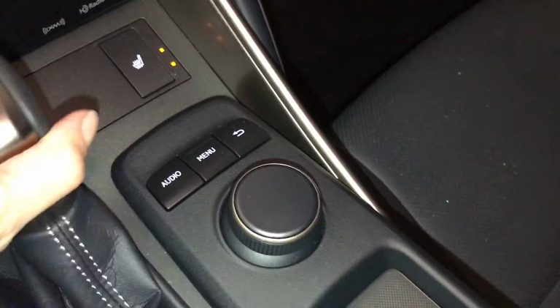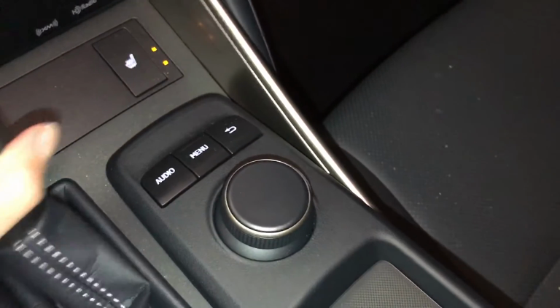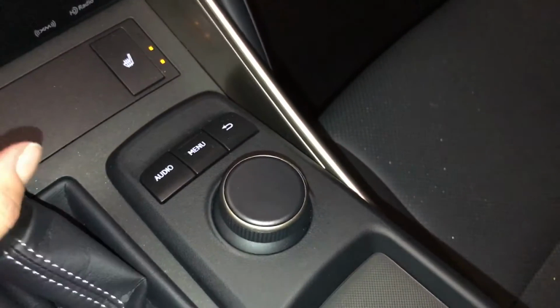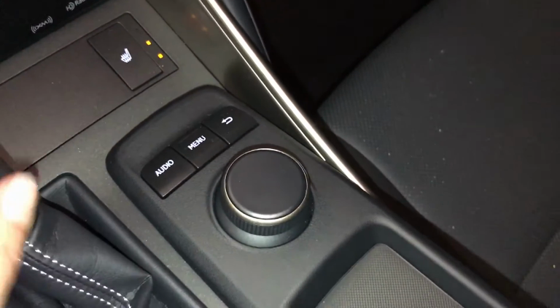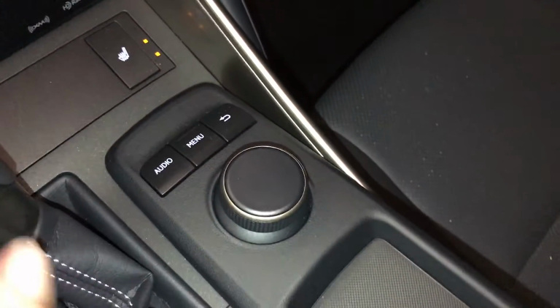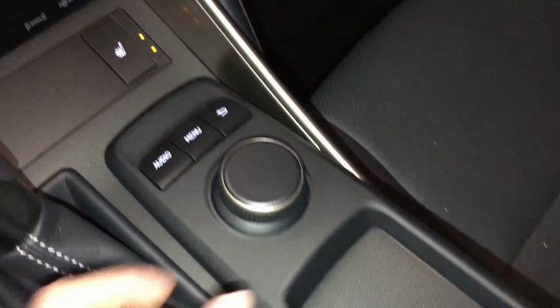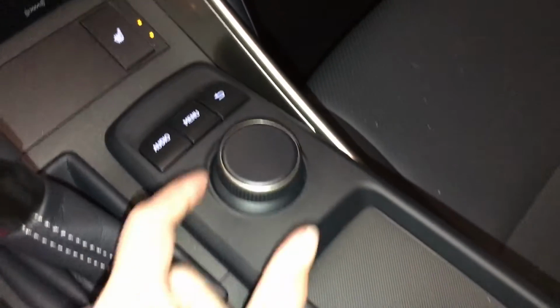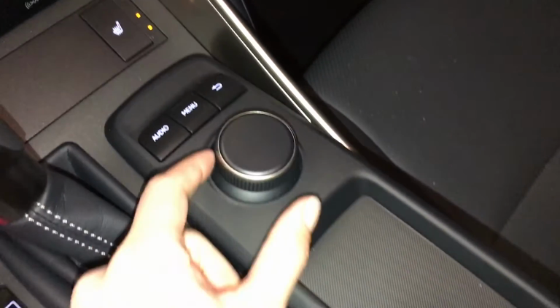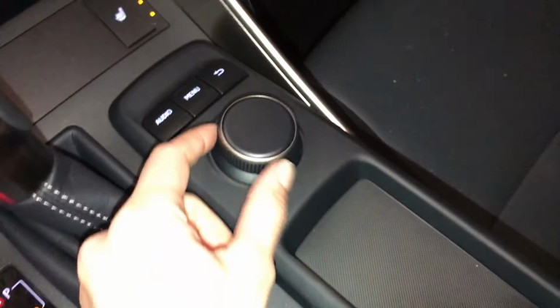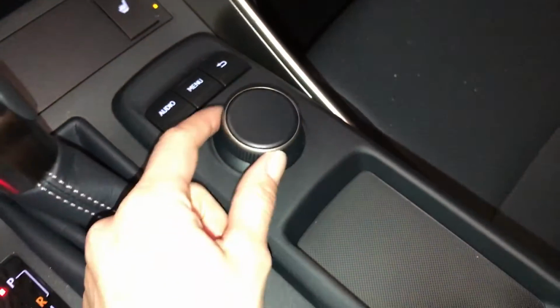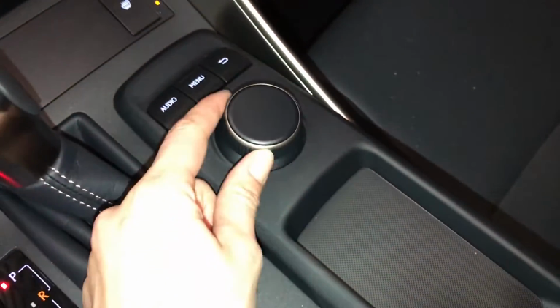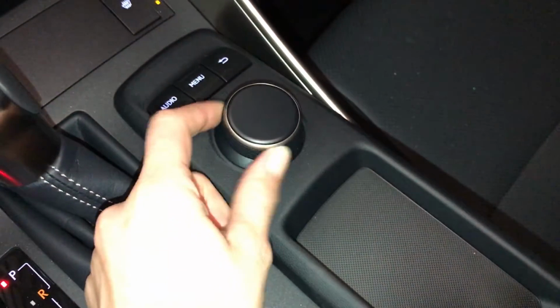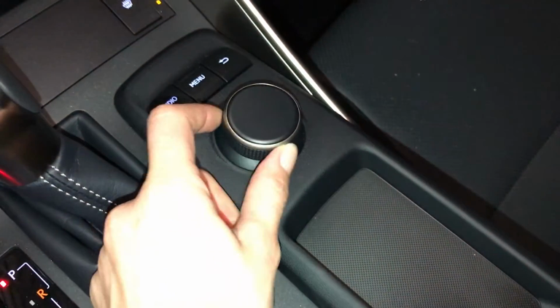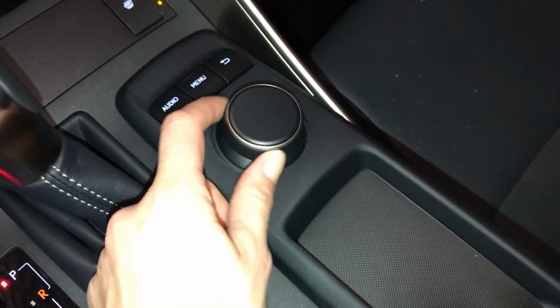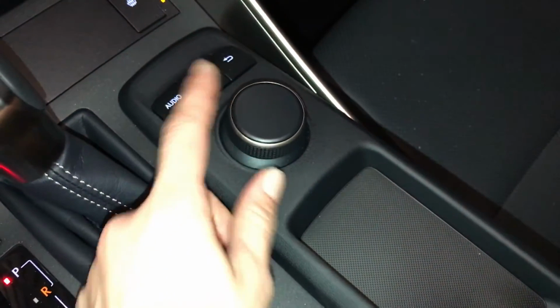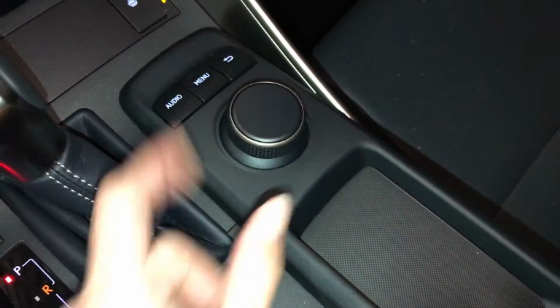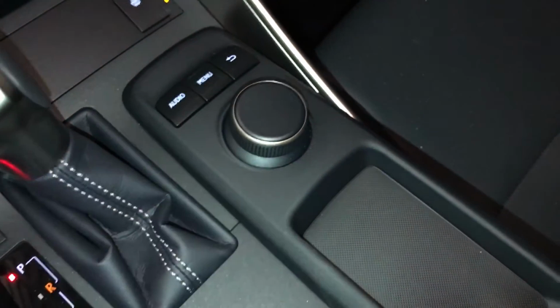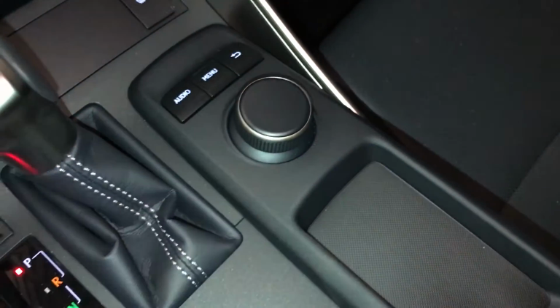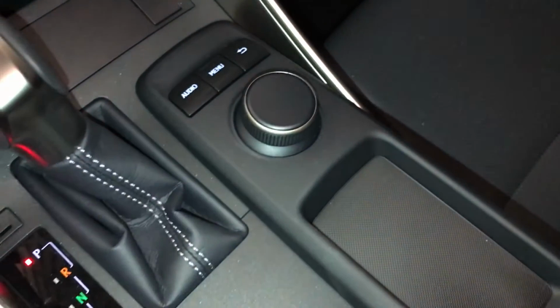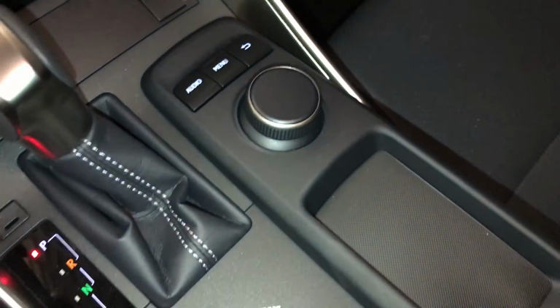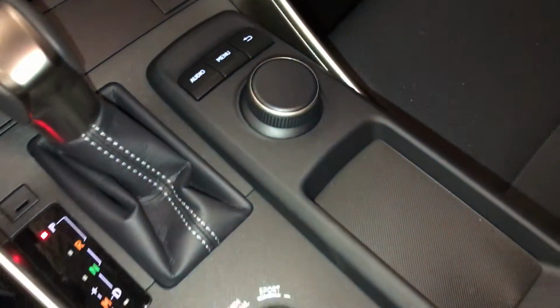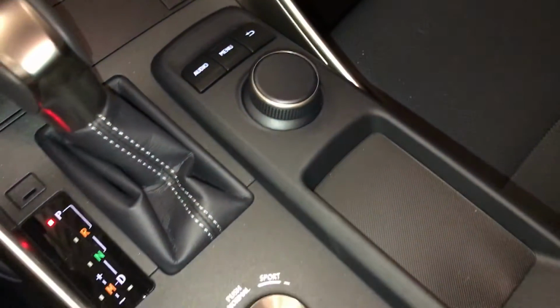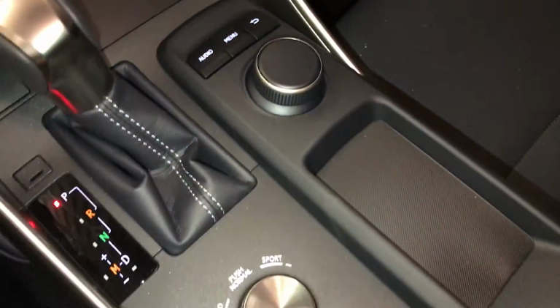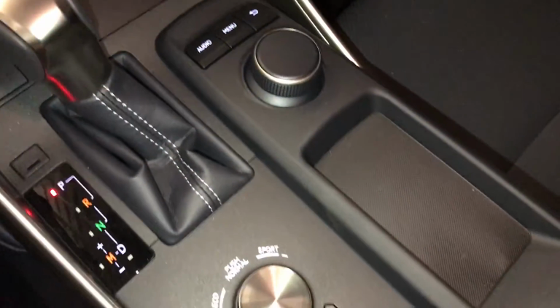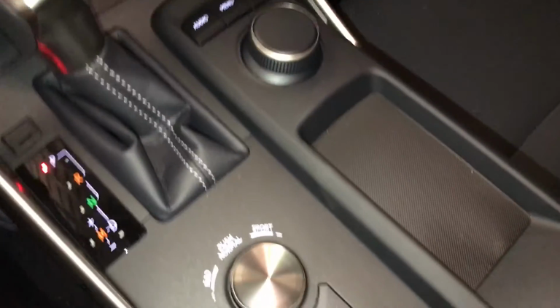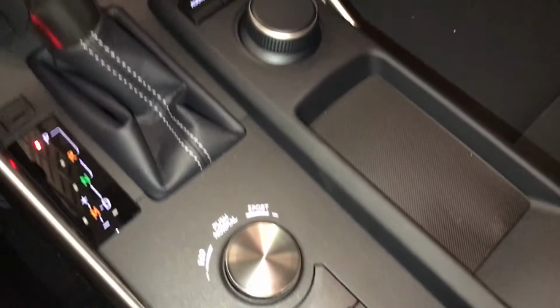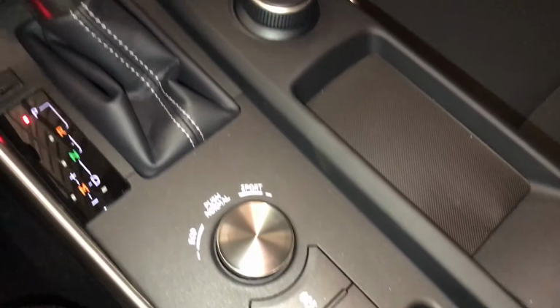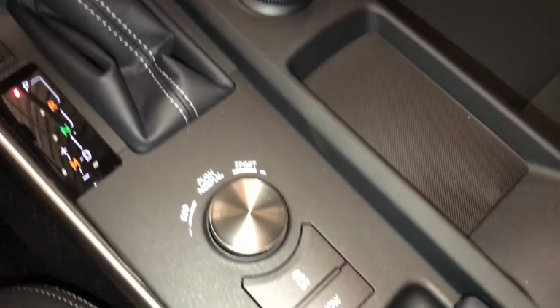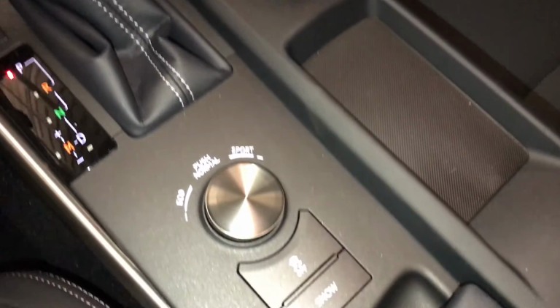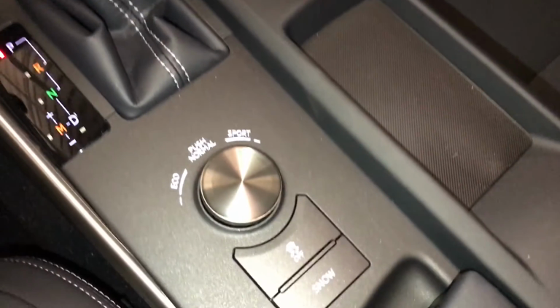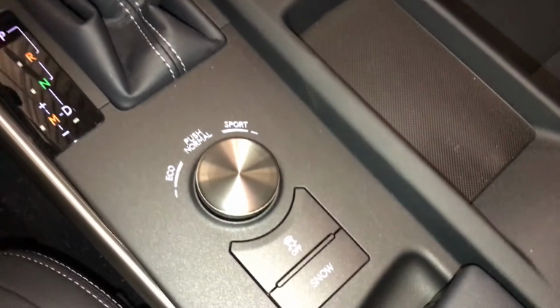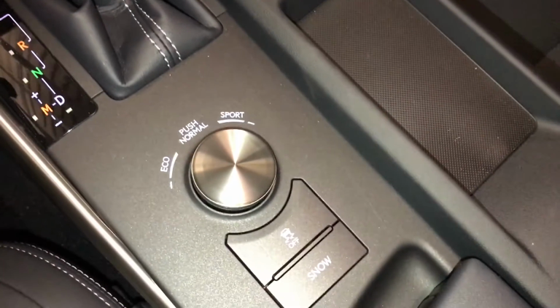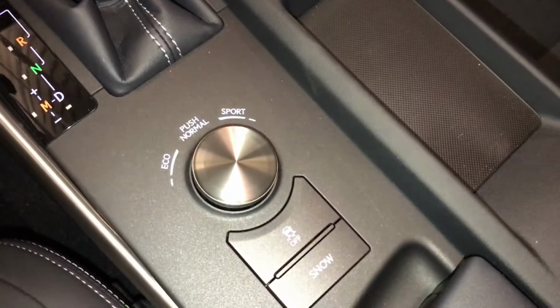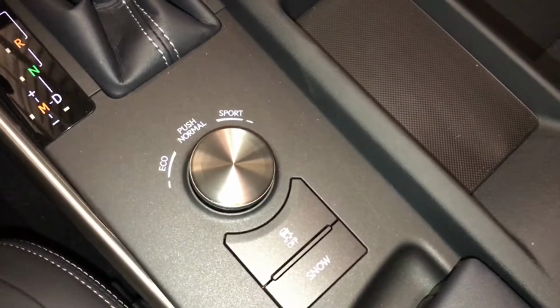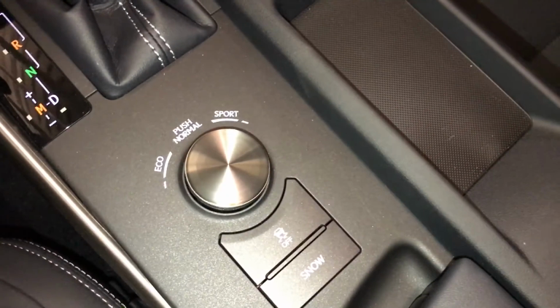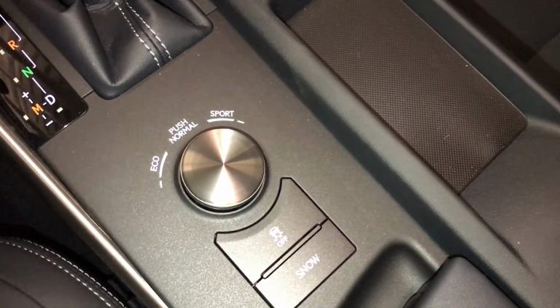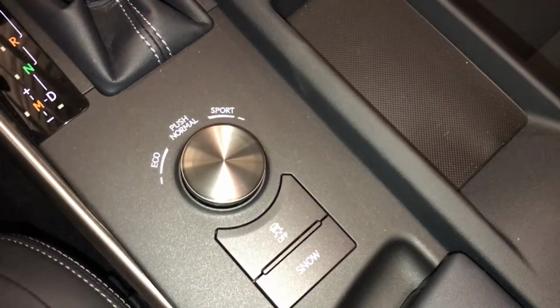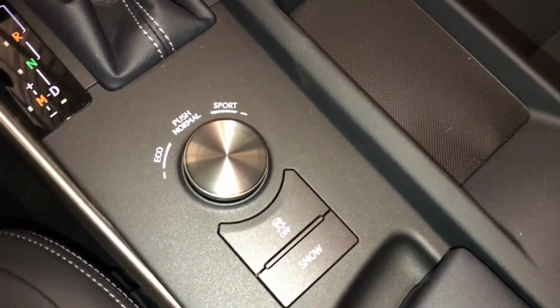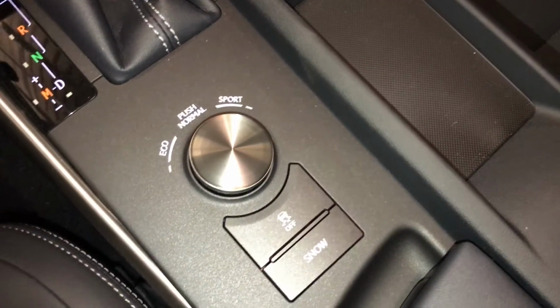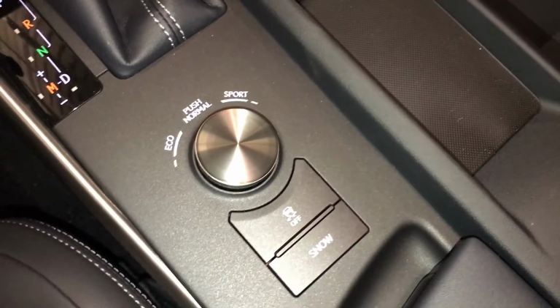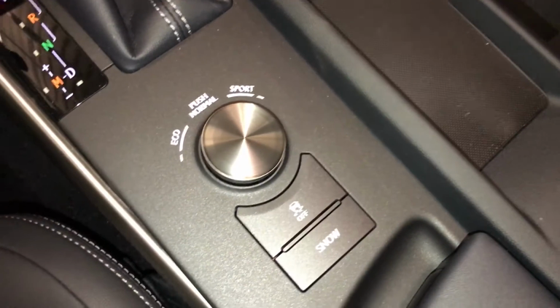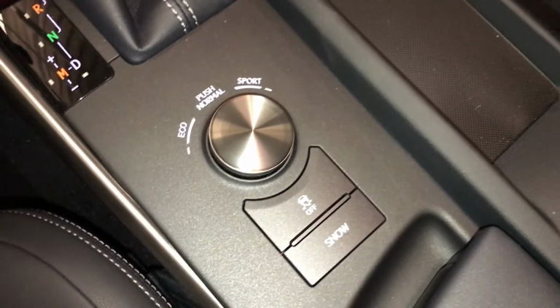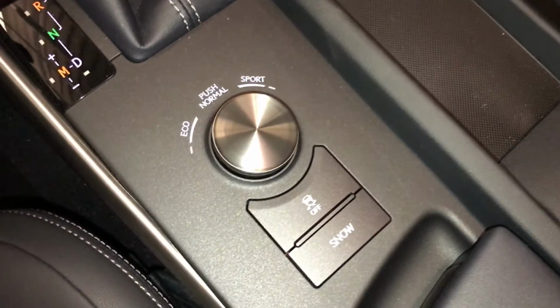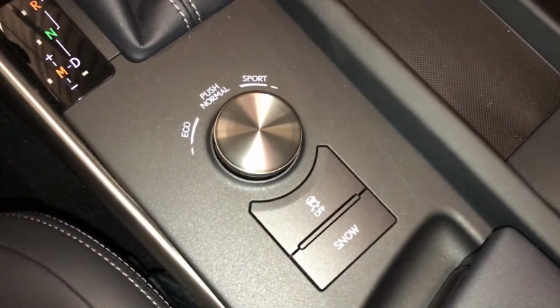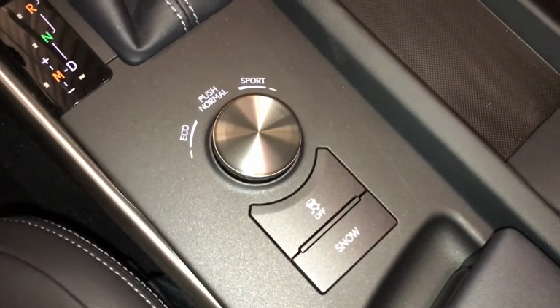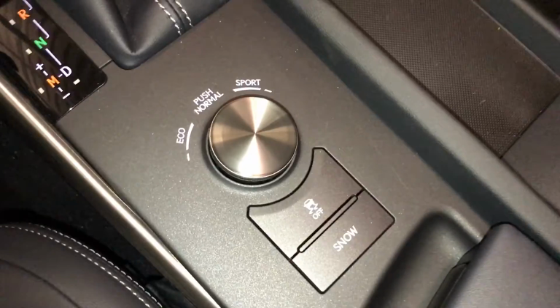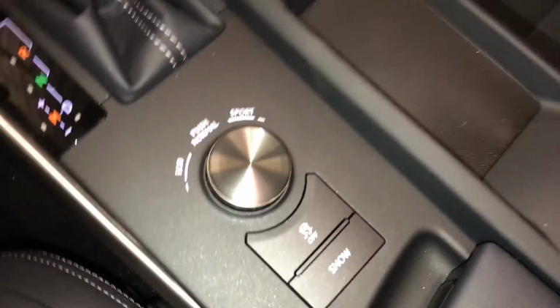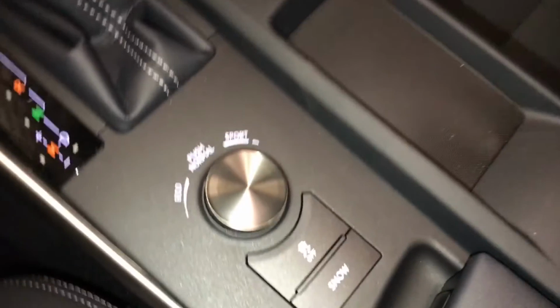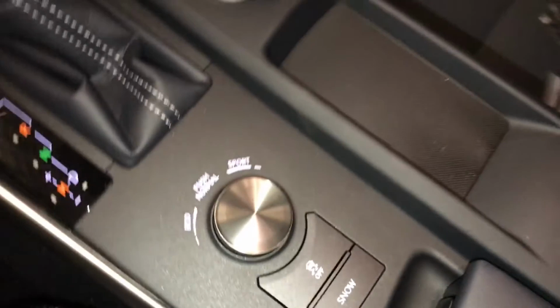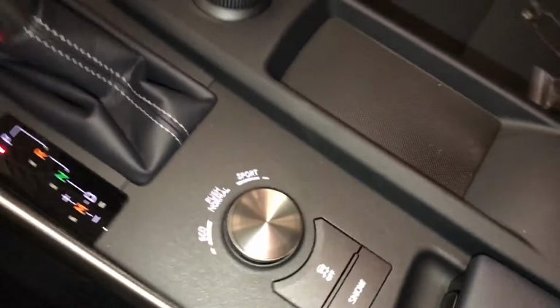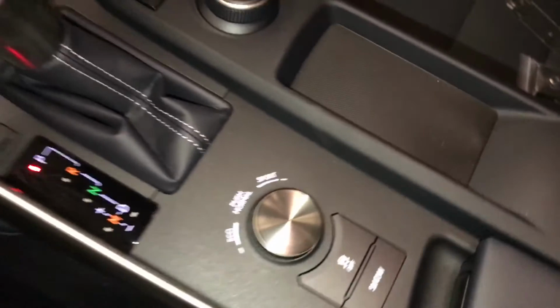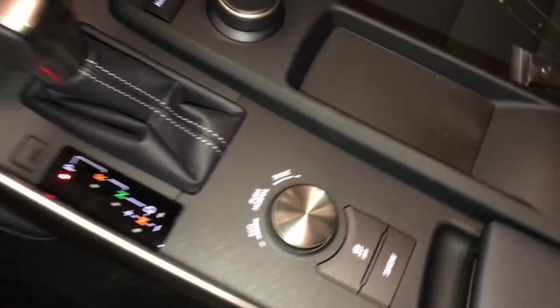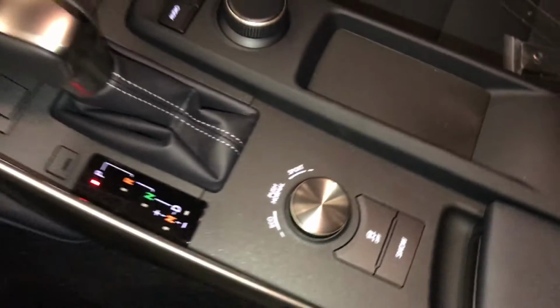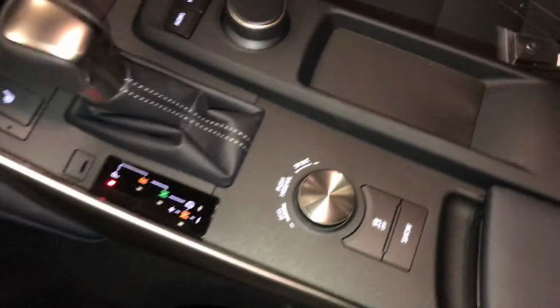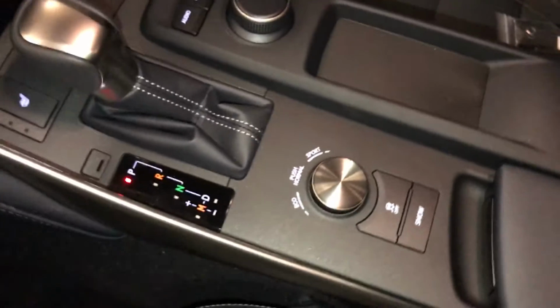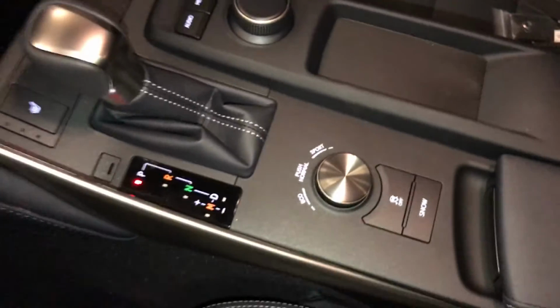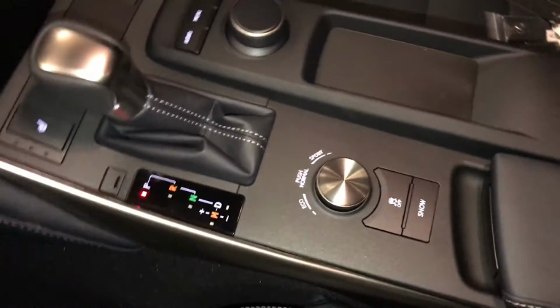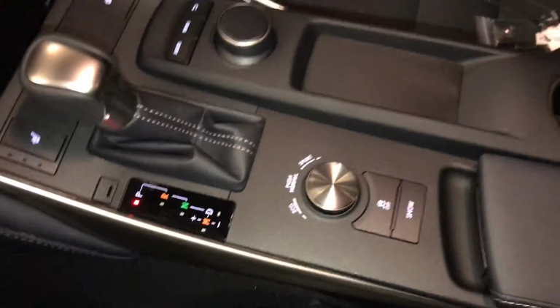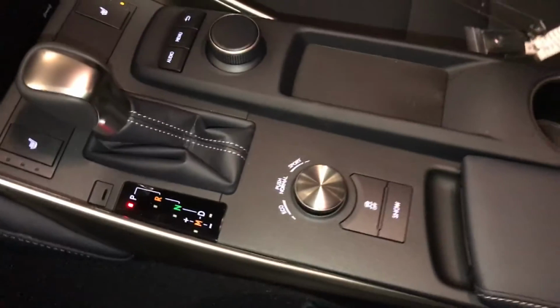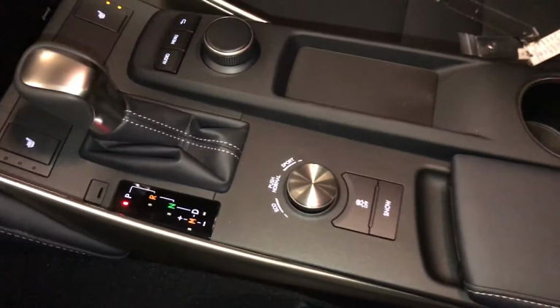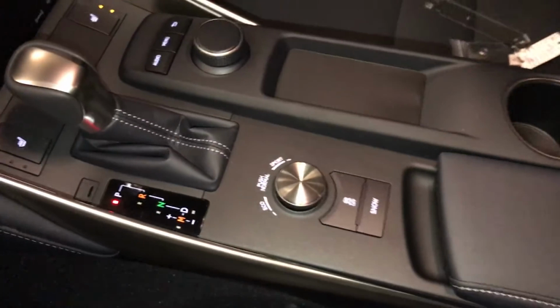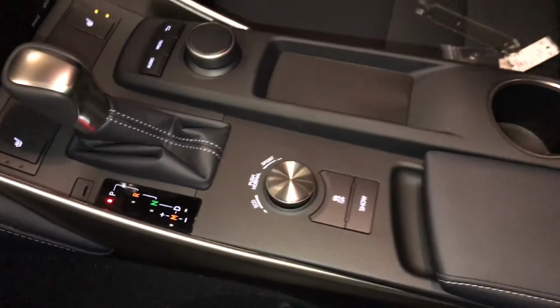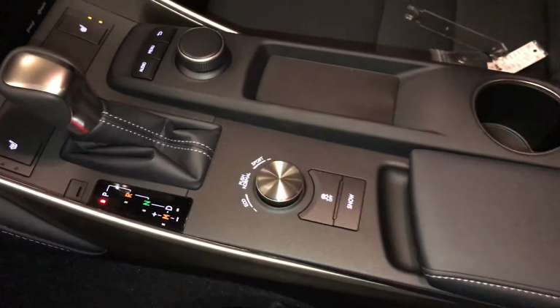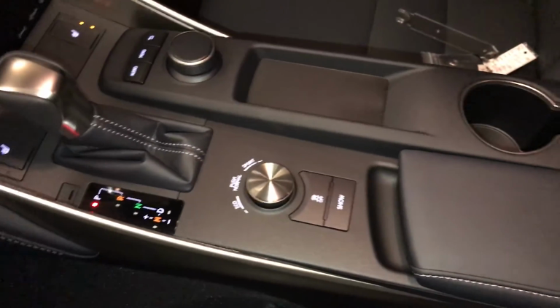Use this for your display screen. Drive modes: Eco, Normal, and Sport. Traction control and snow mode.